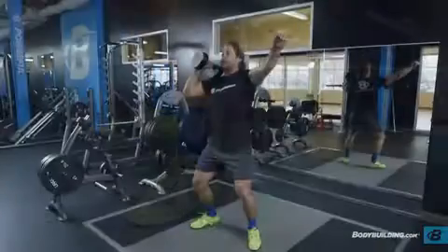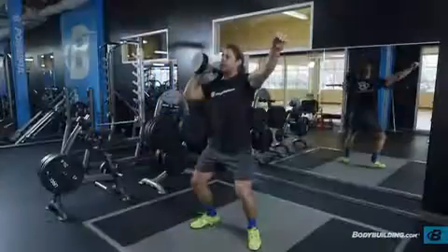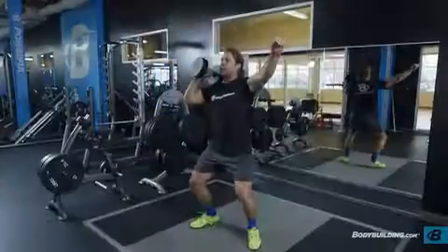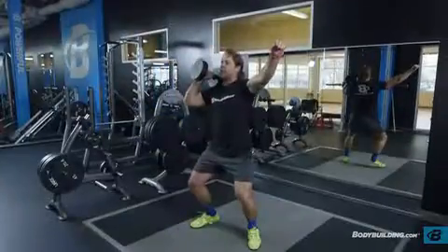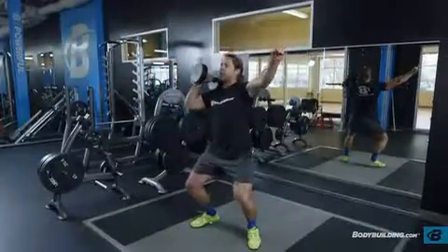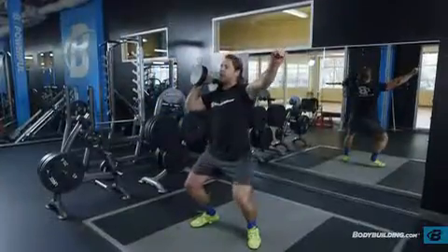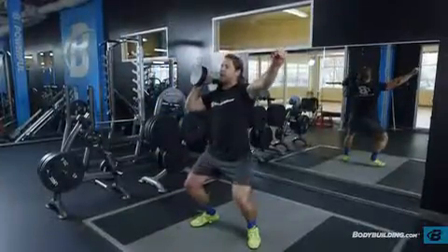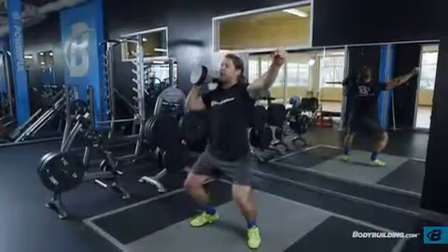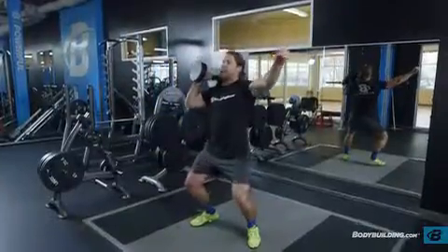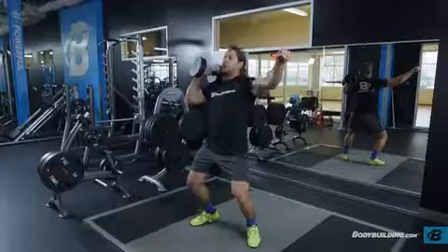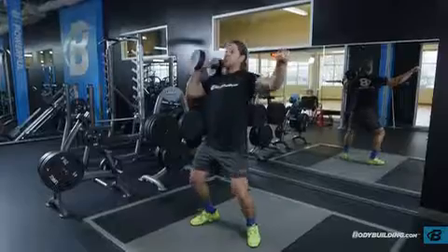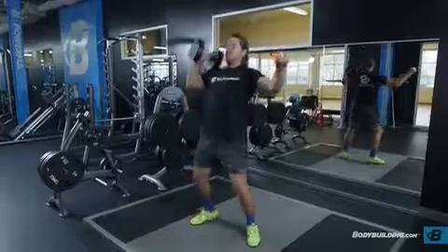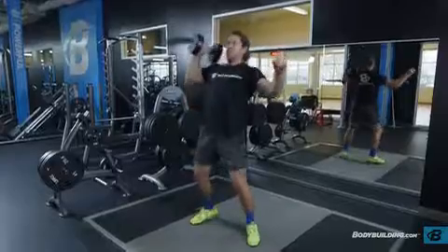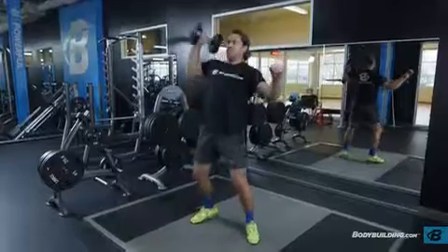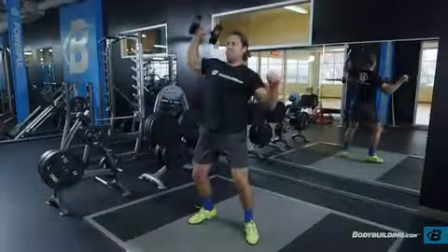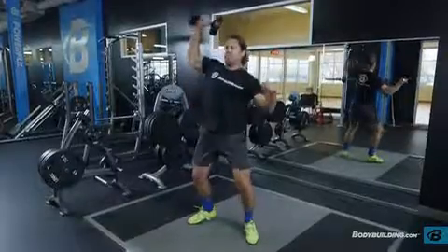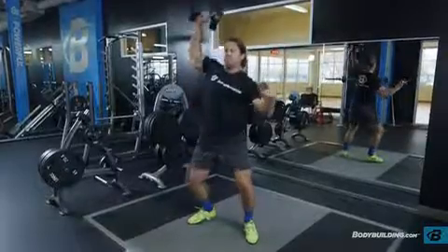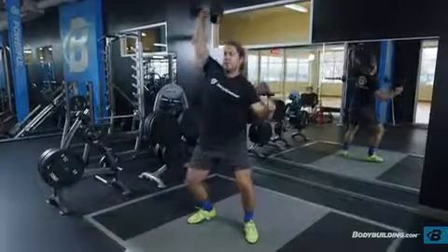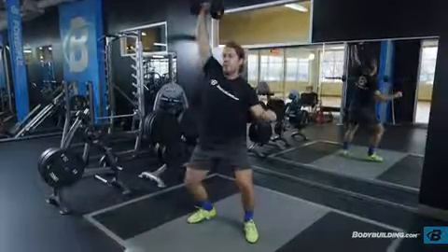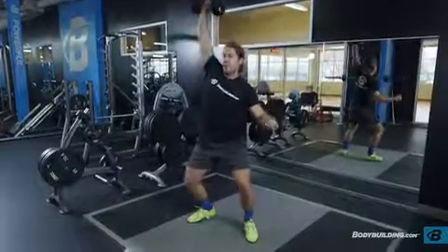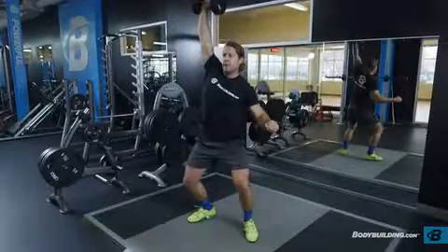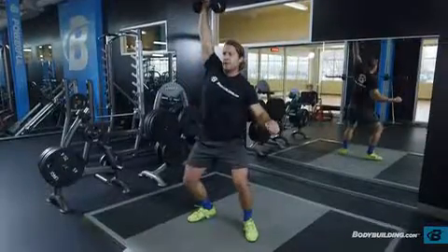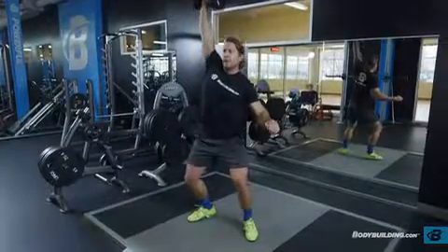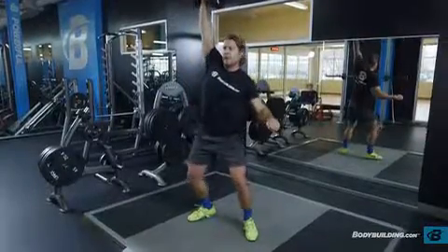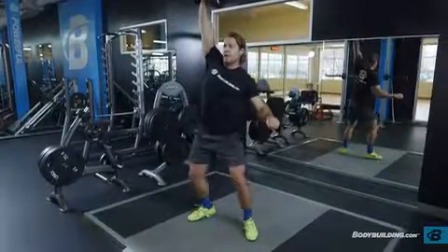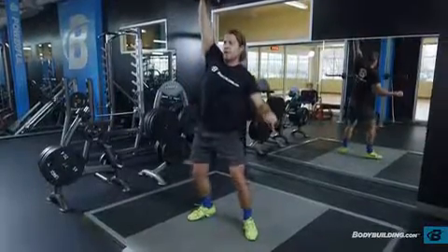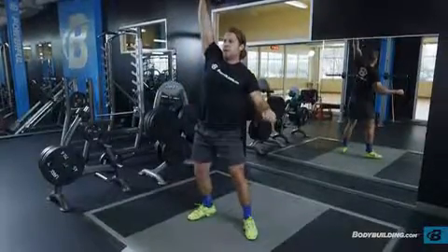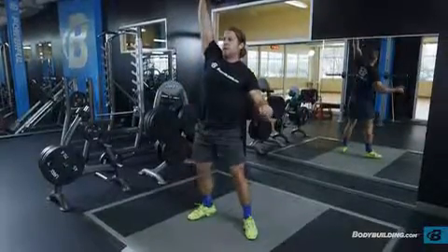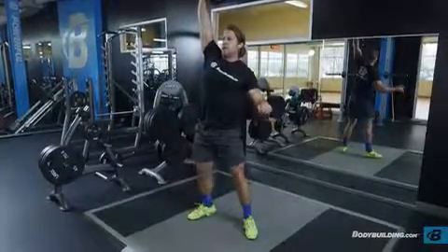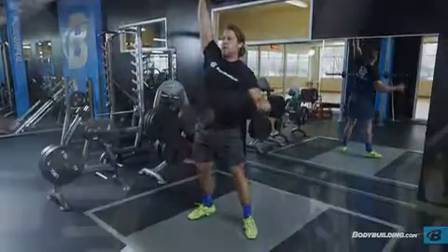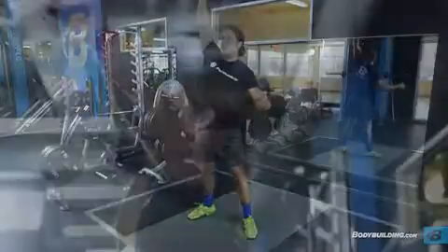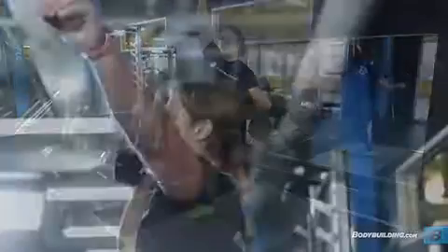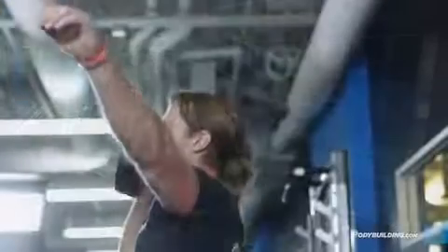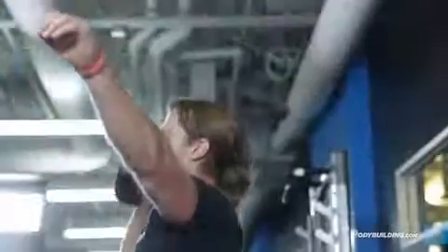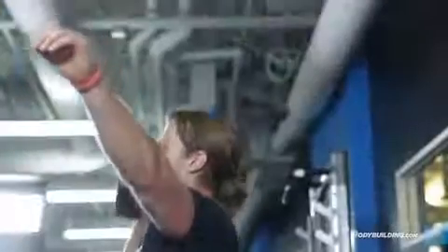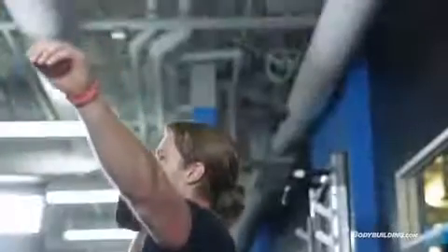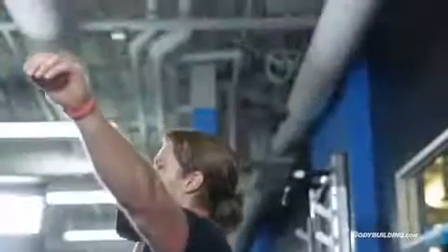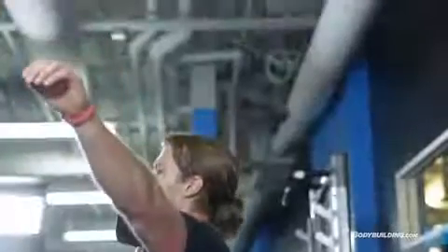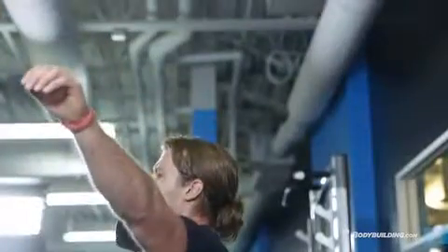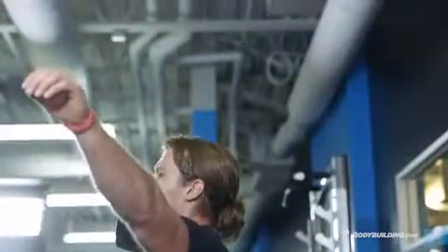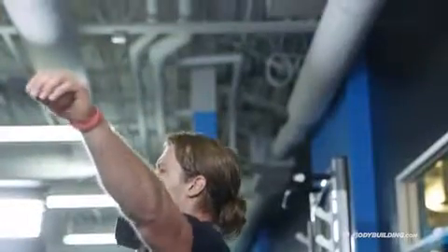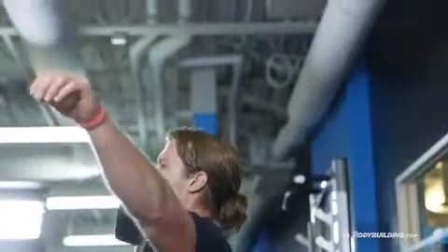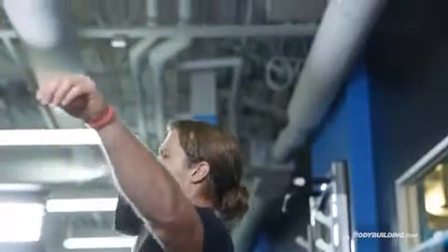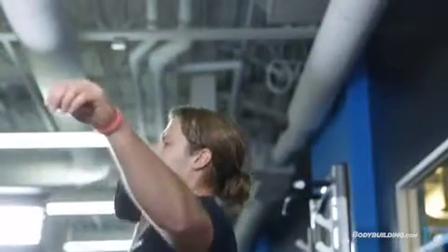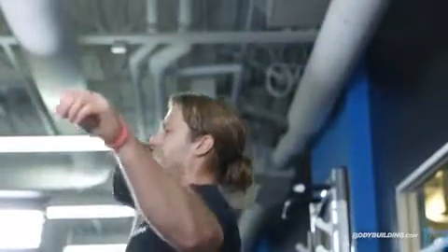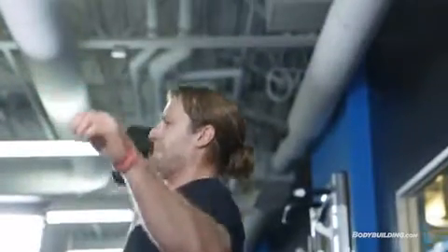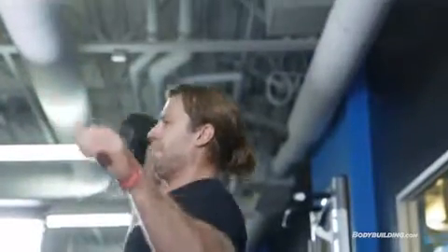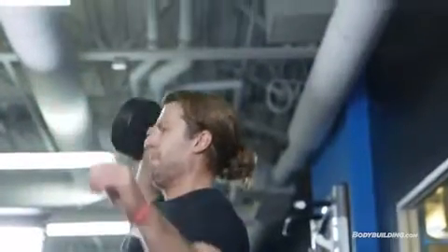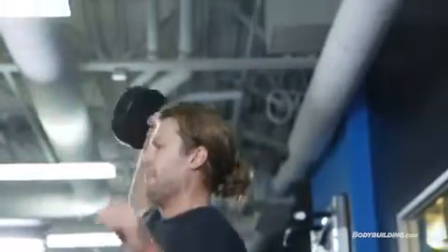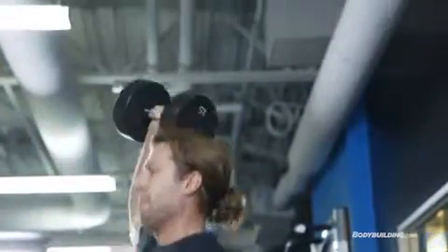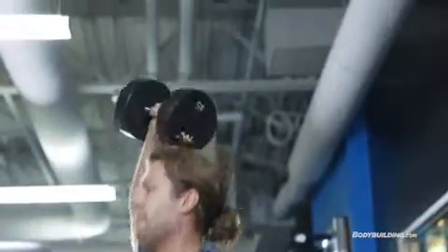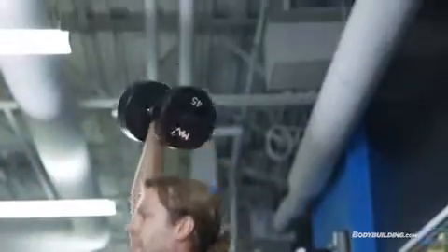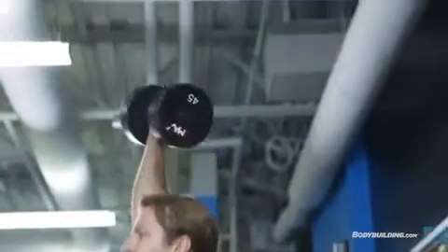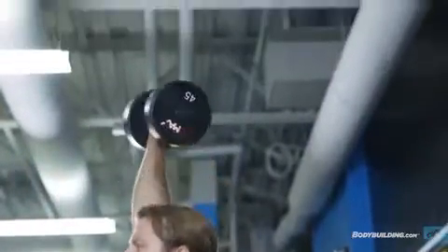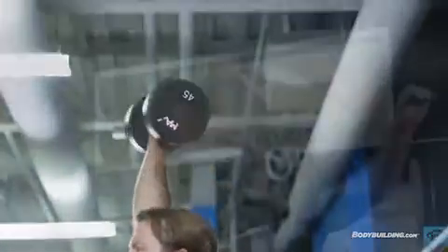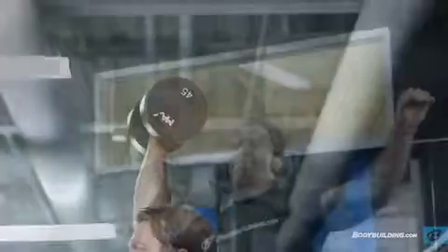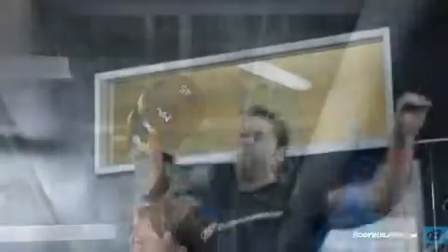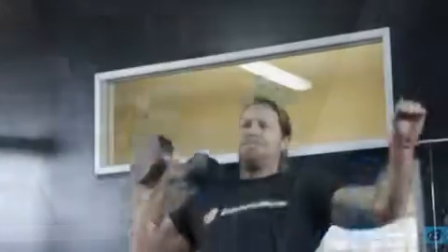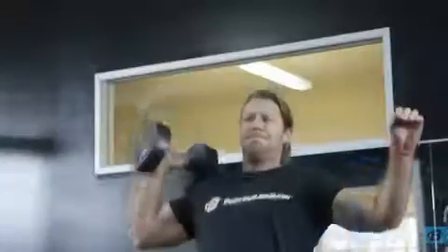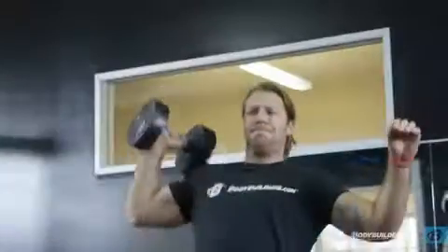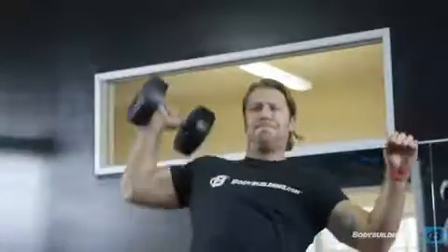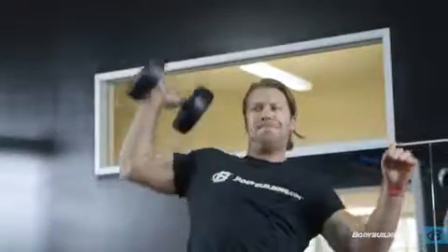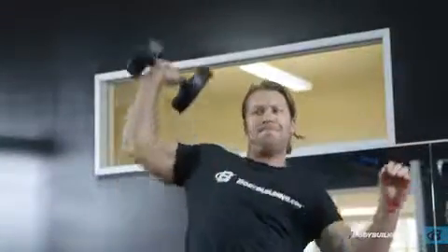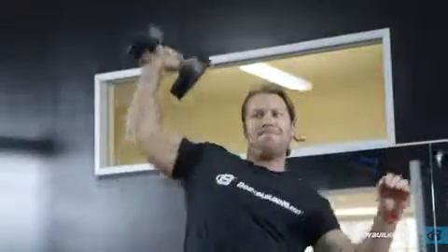As you do so, press the dumbbell overhead to lock out by extending the arms, using your body's momentum to move the weight.